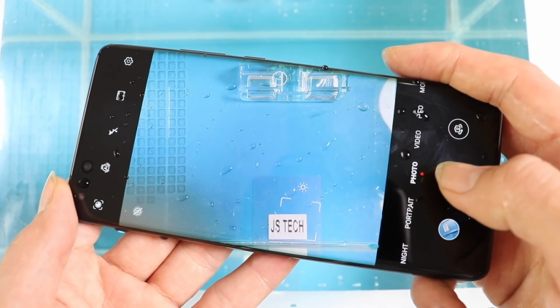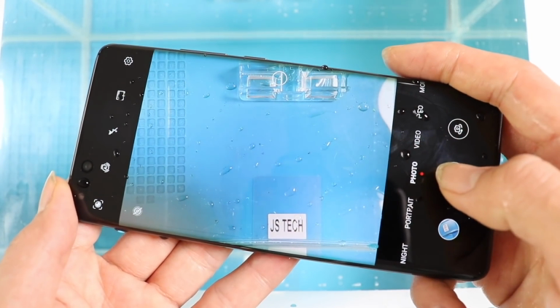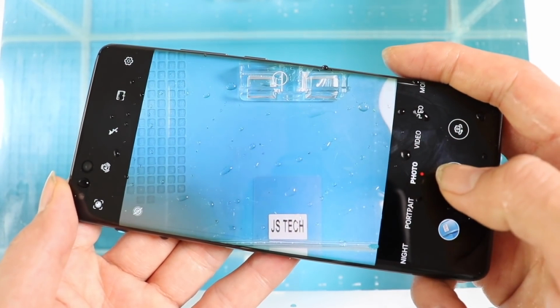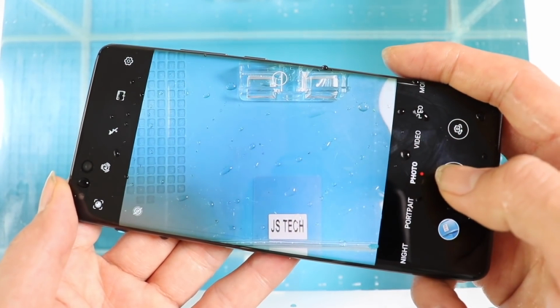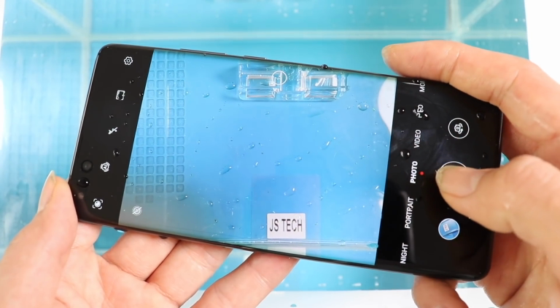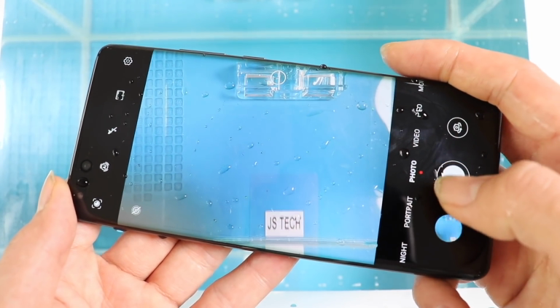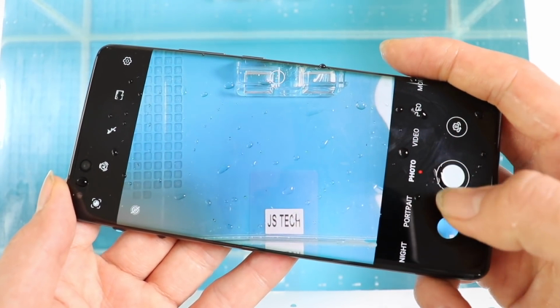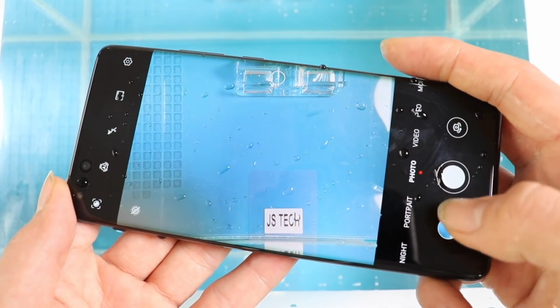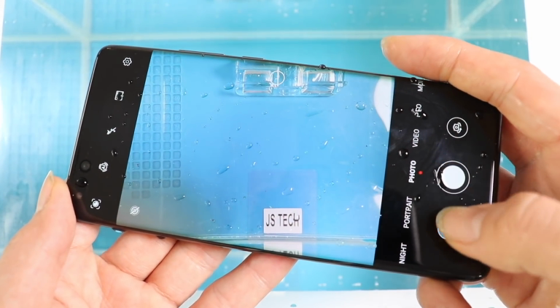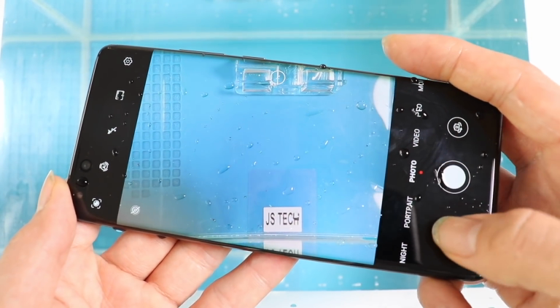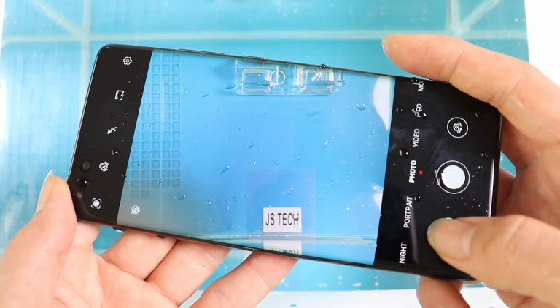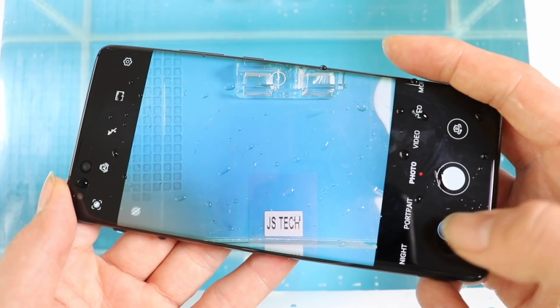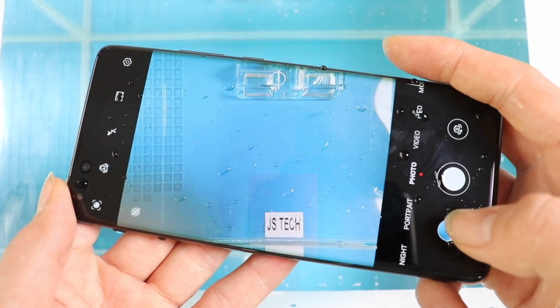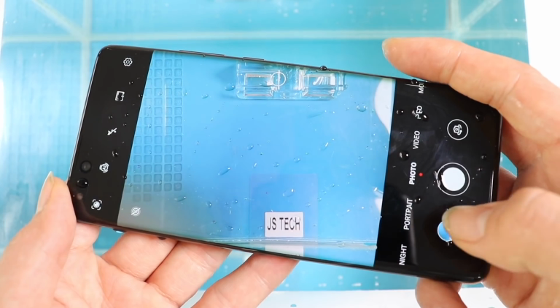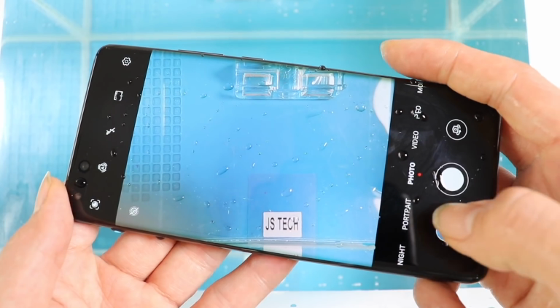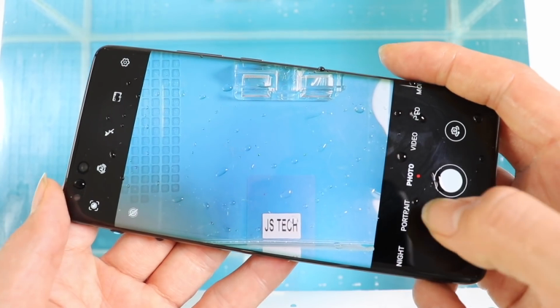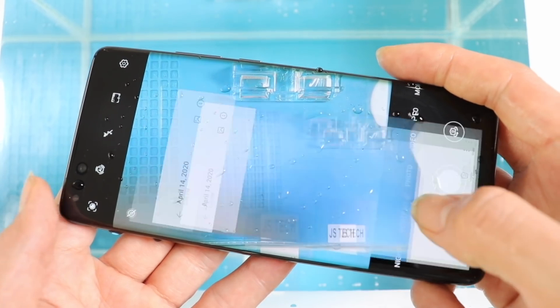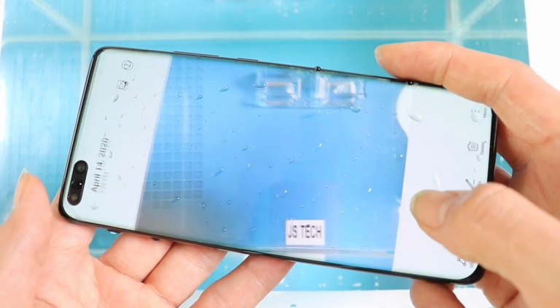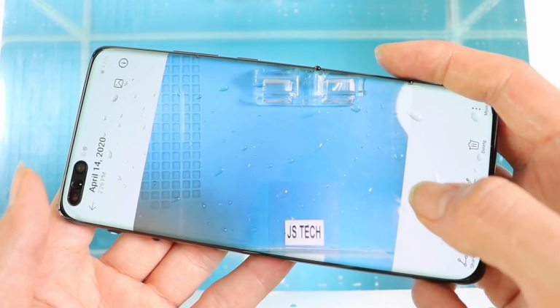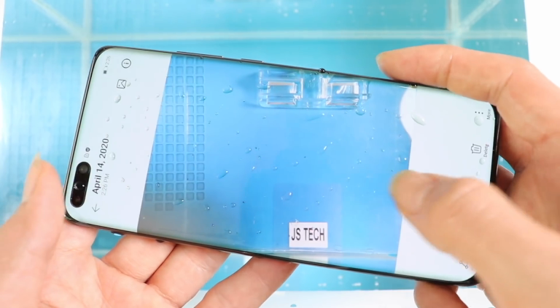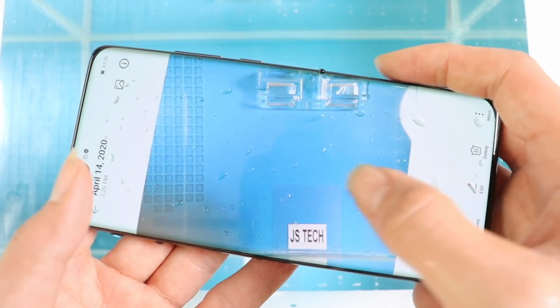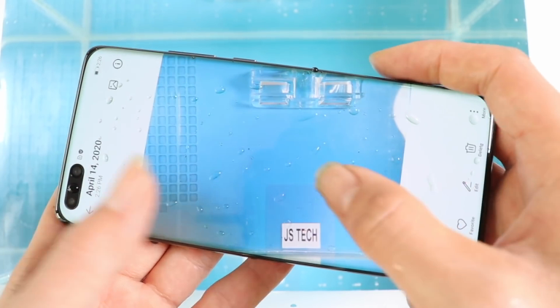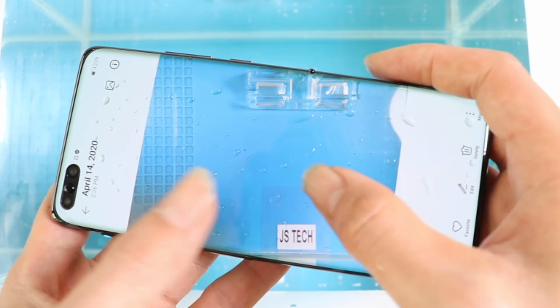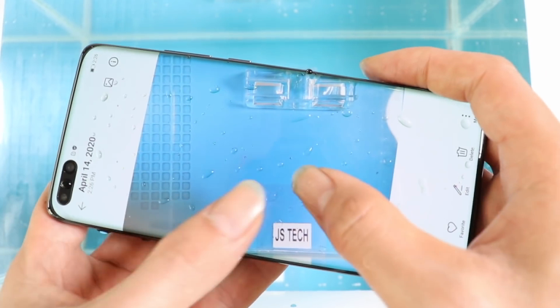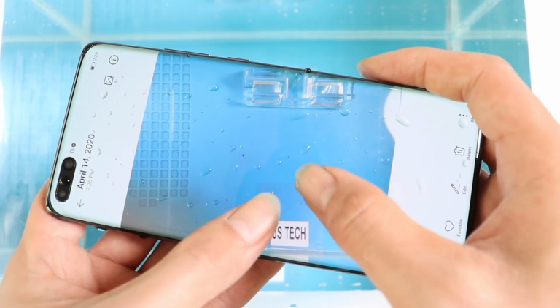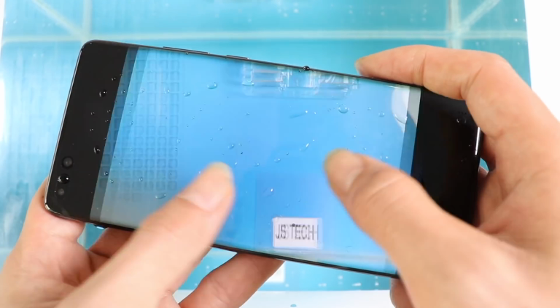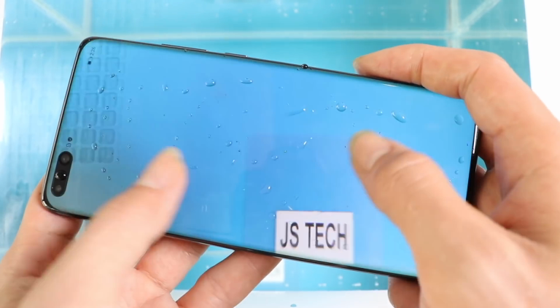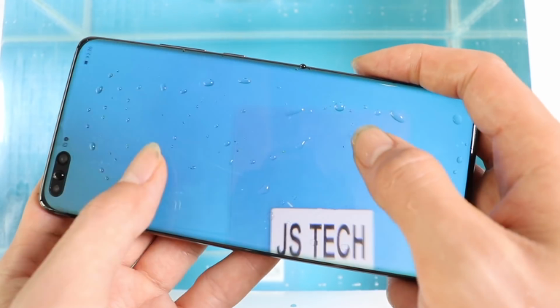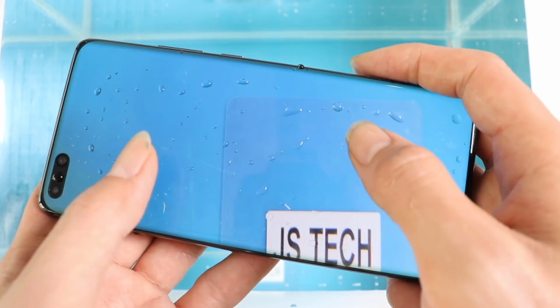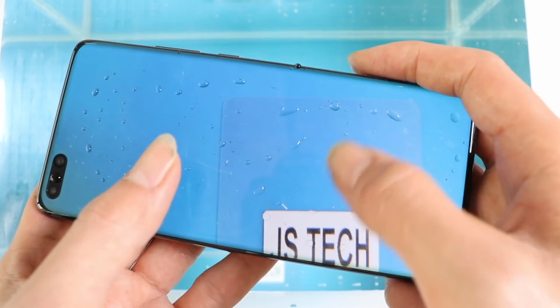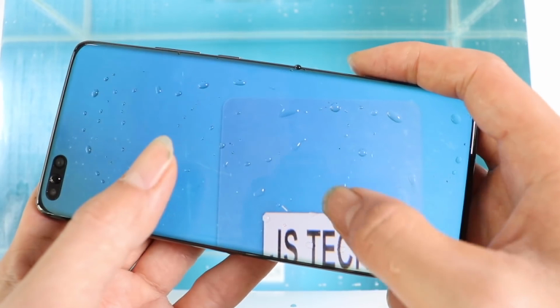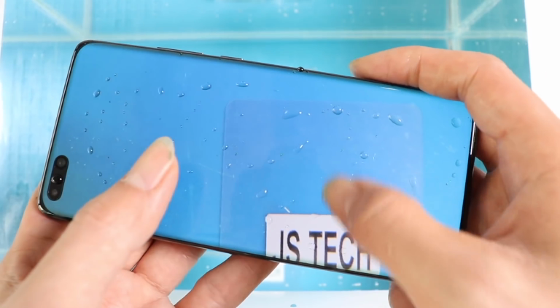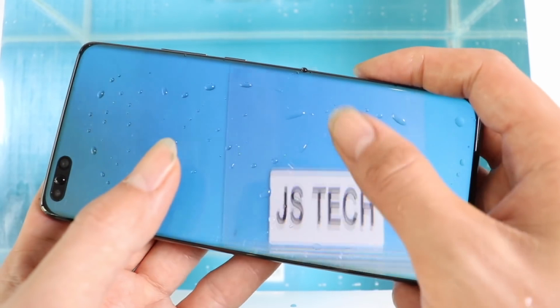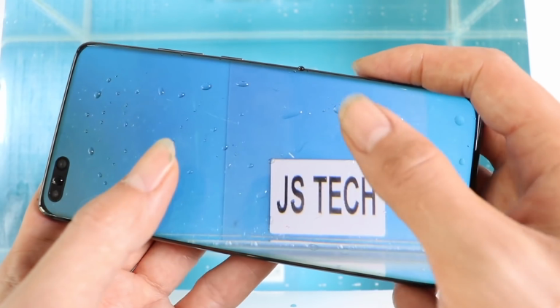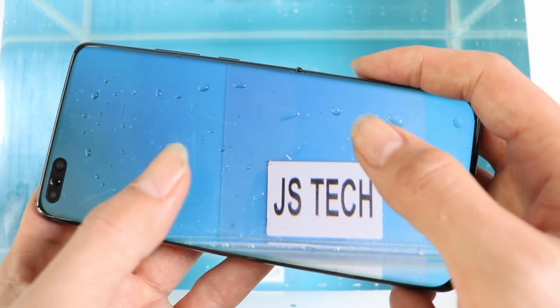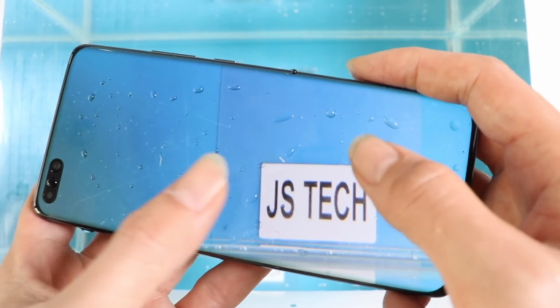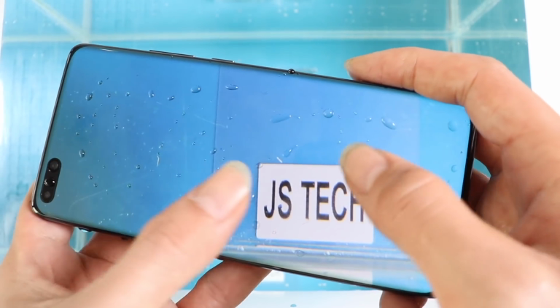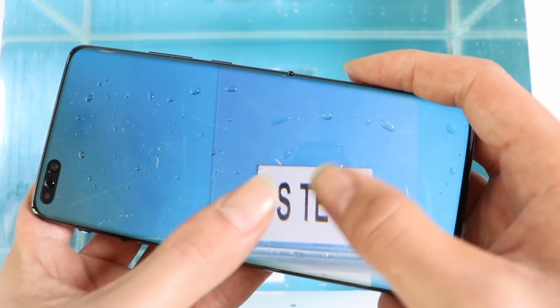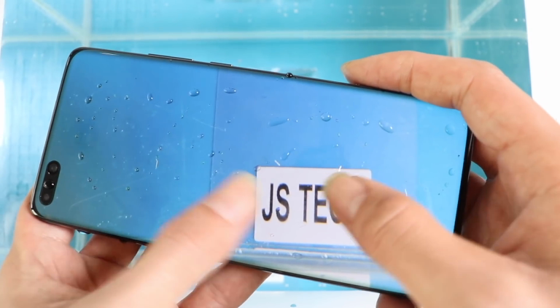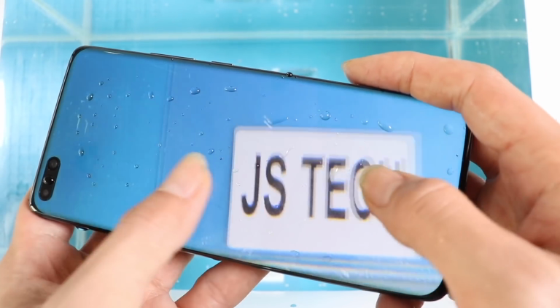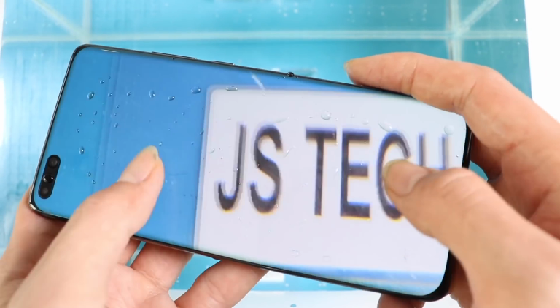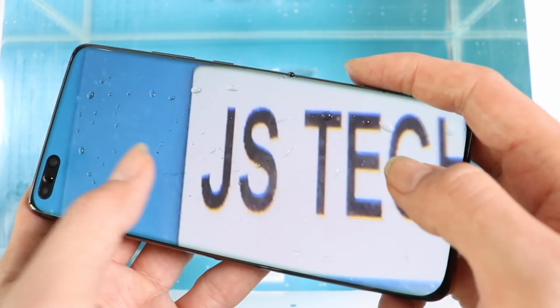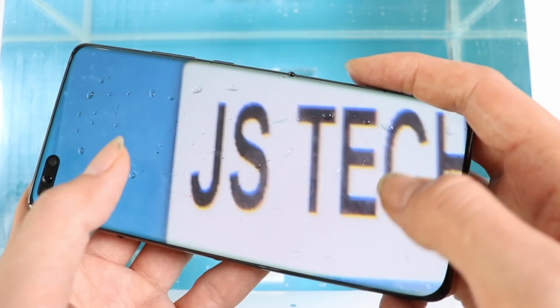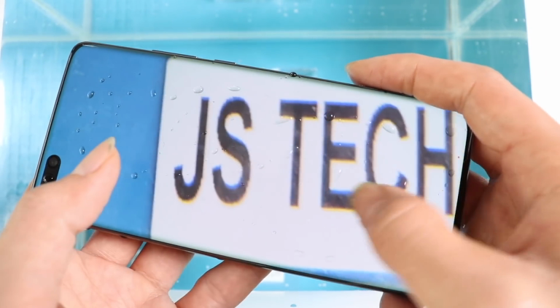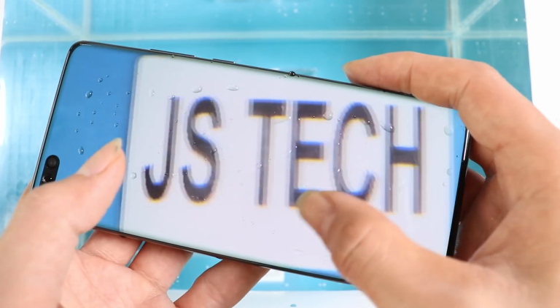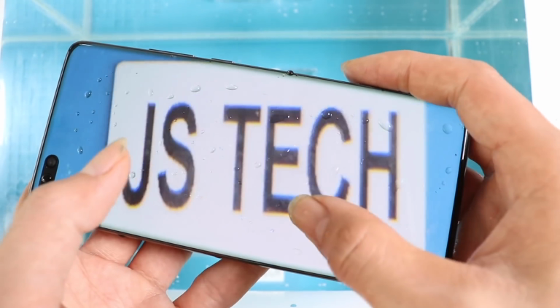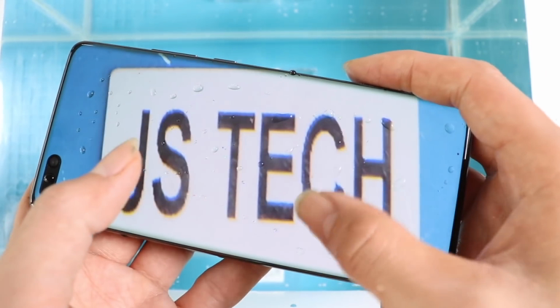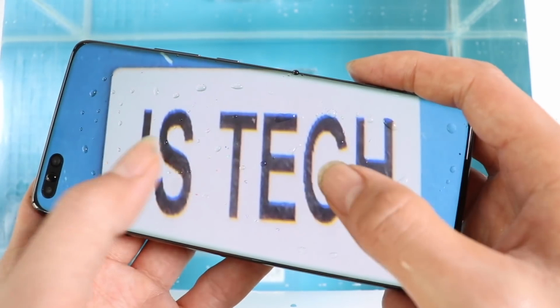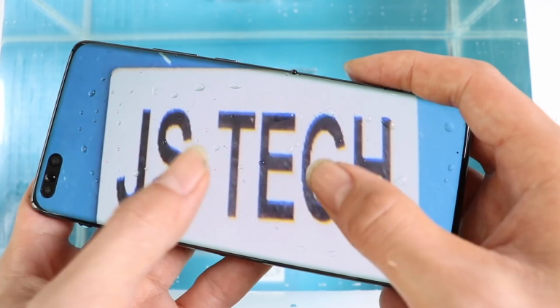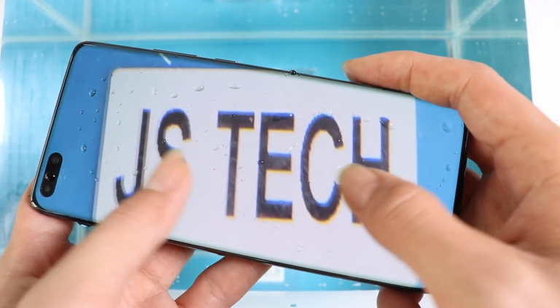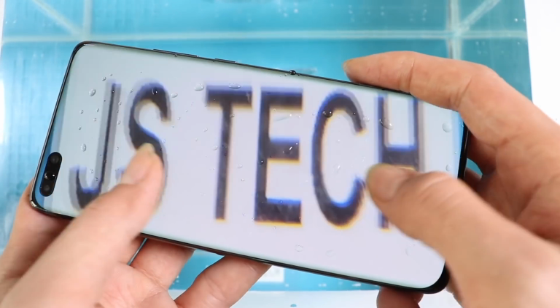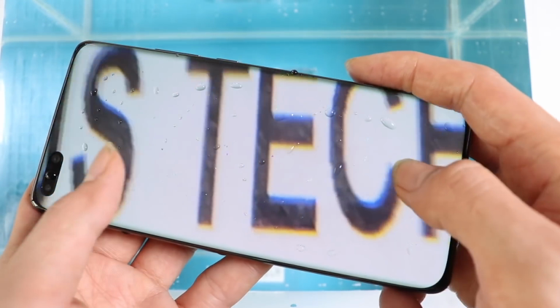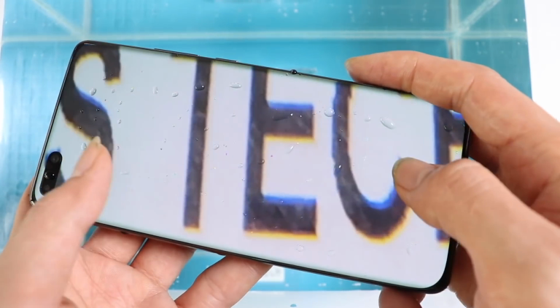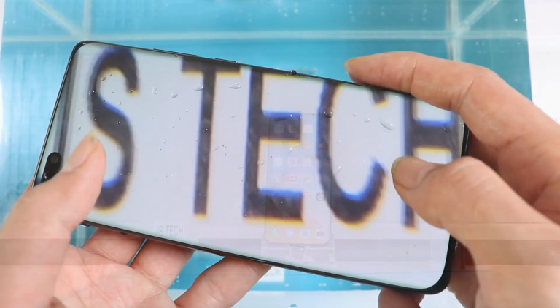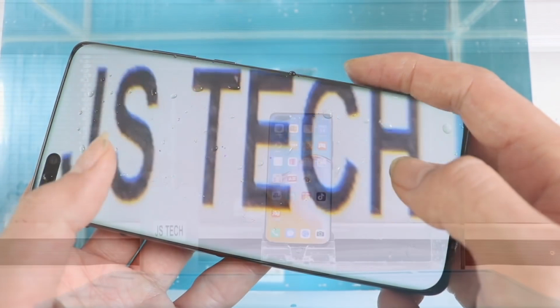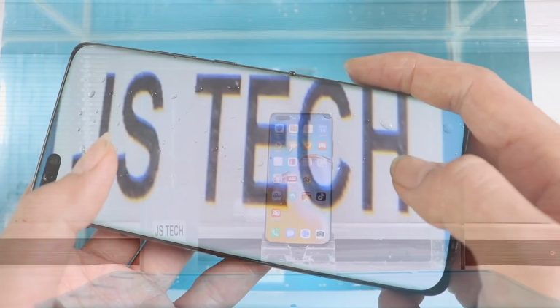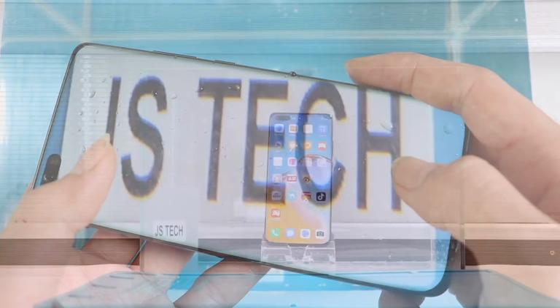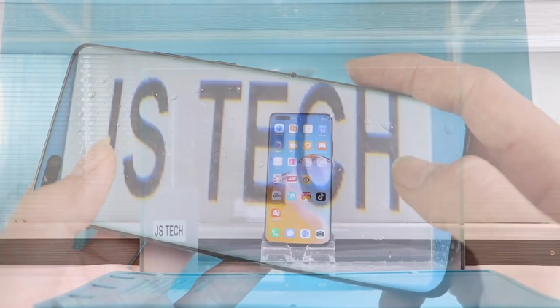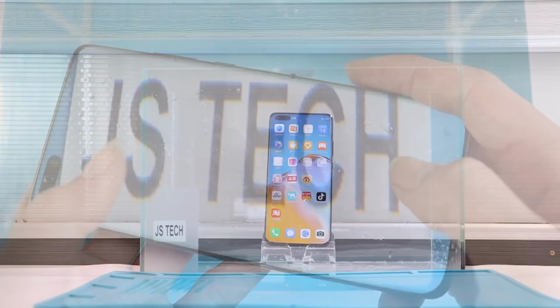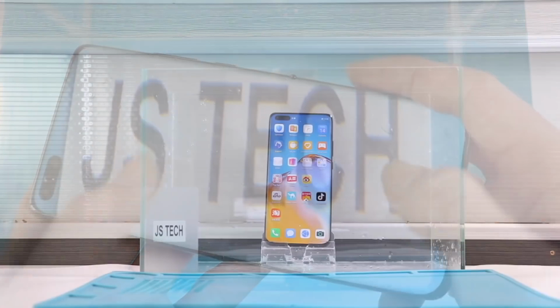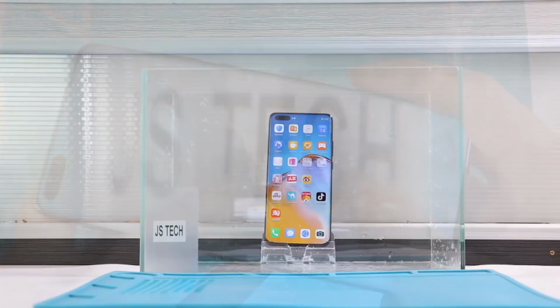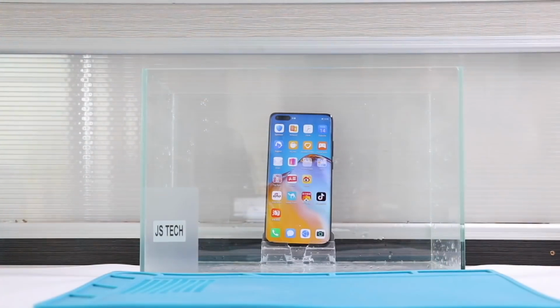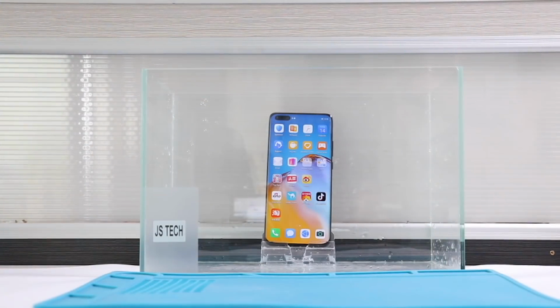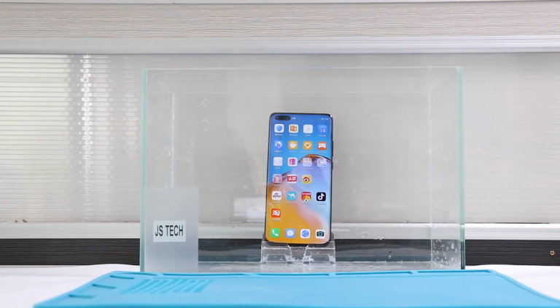You can see that the screen functionalities and camera are not affected by the water. Okay, let's keep going.